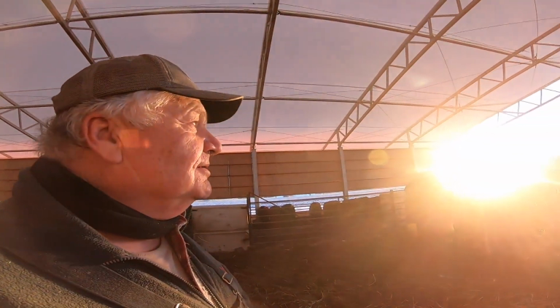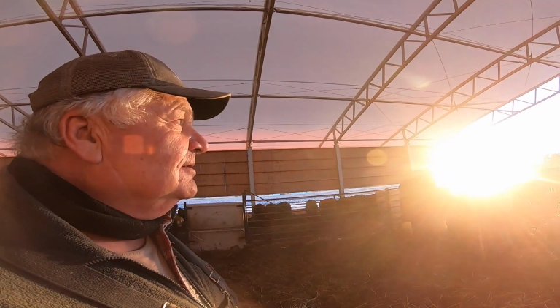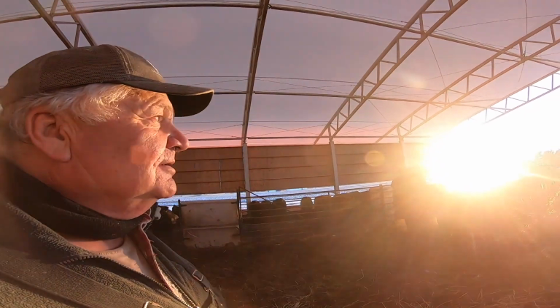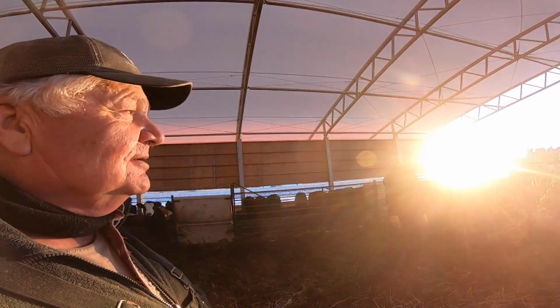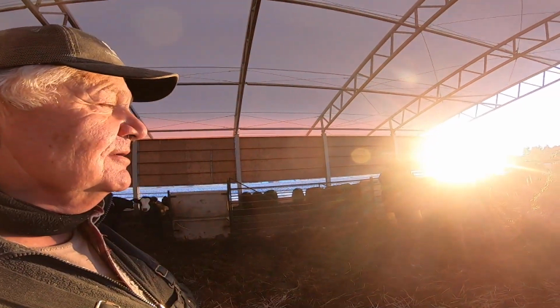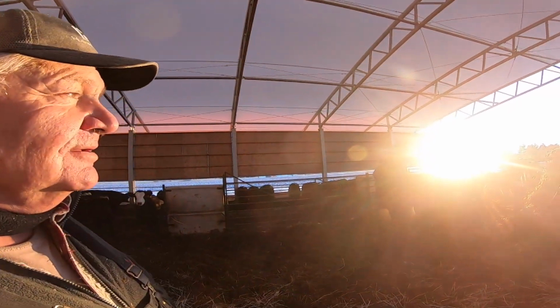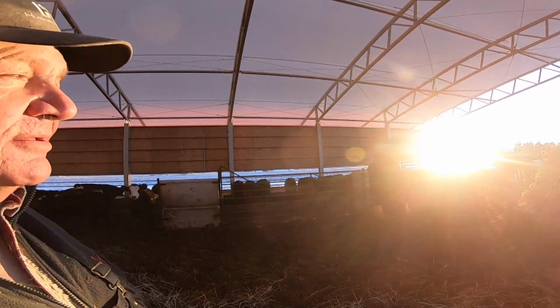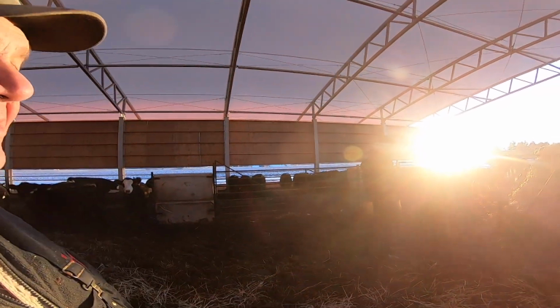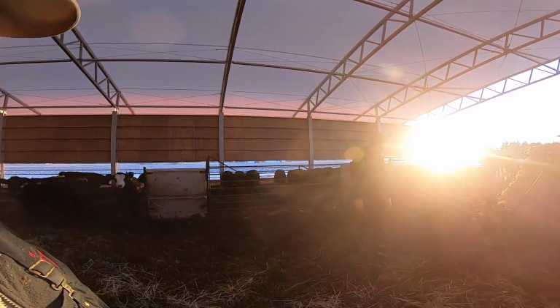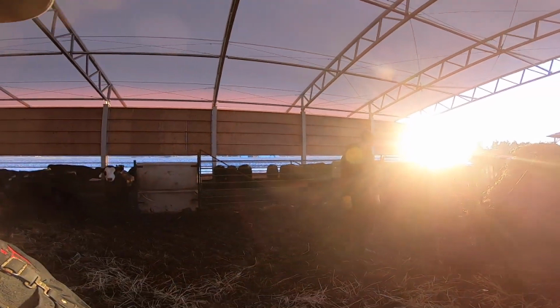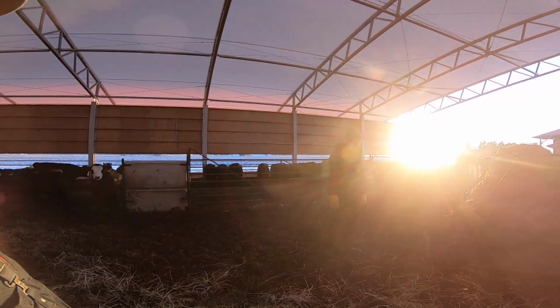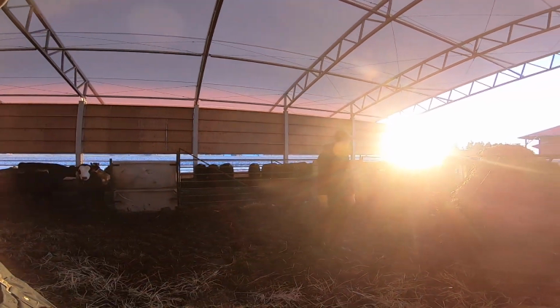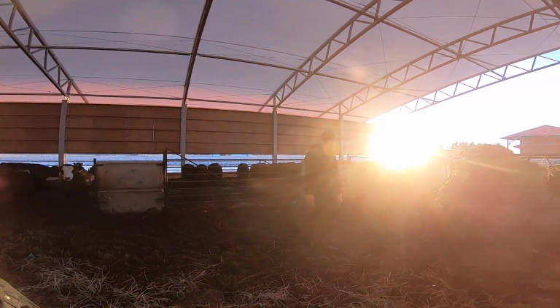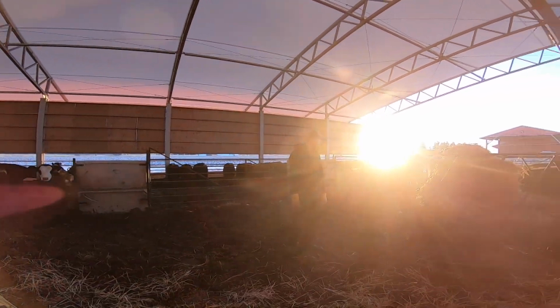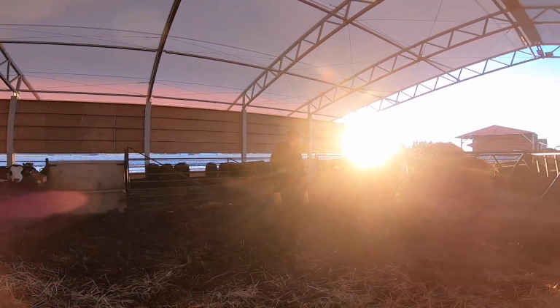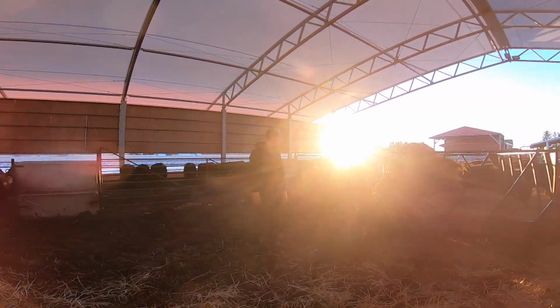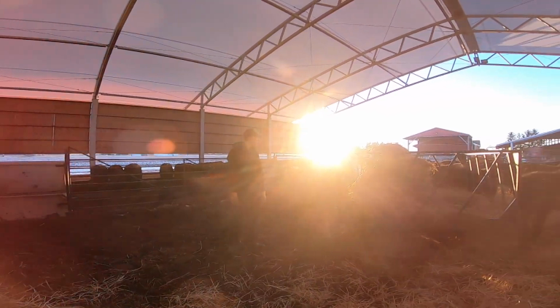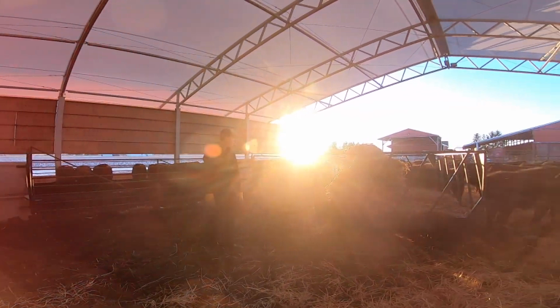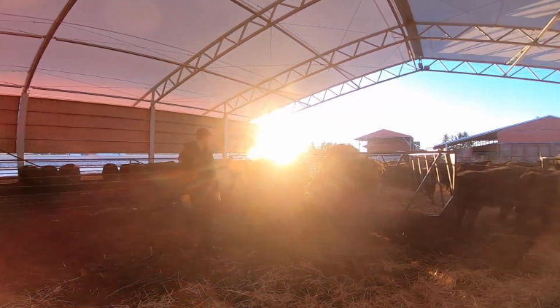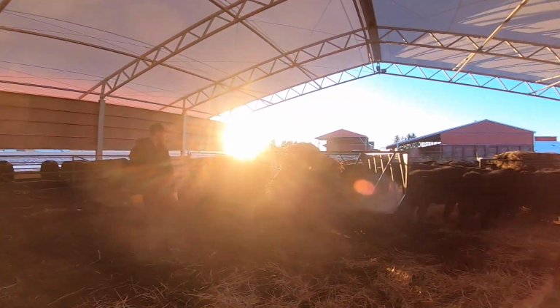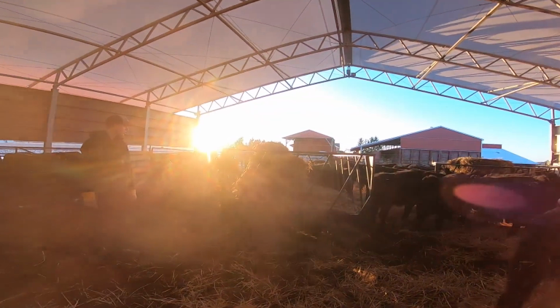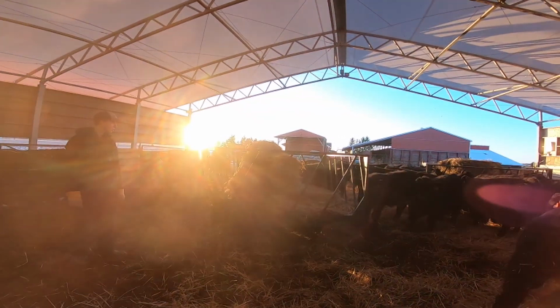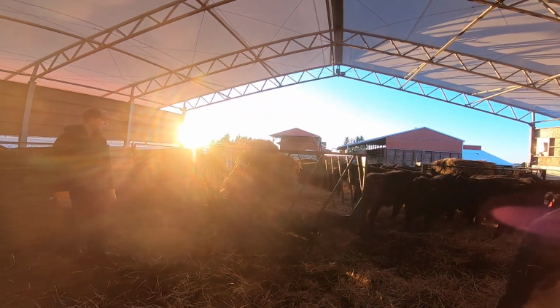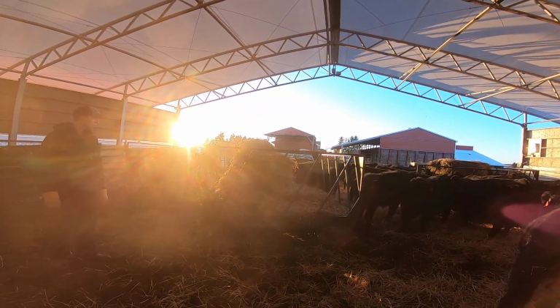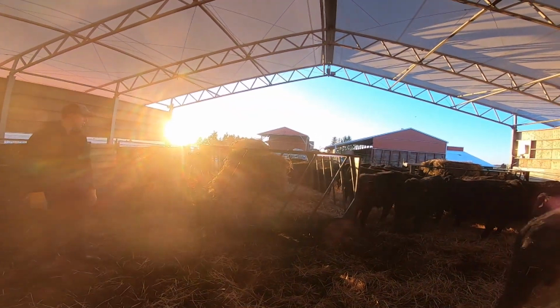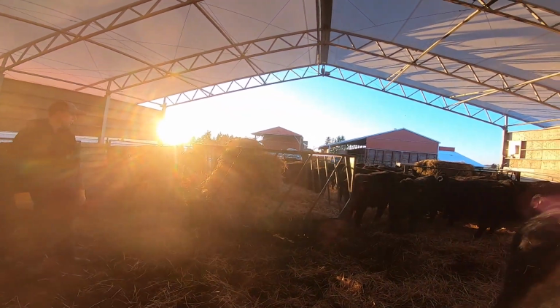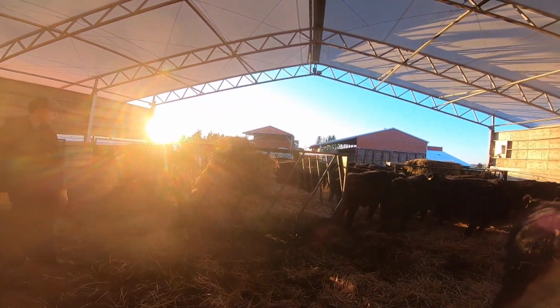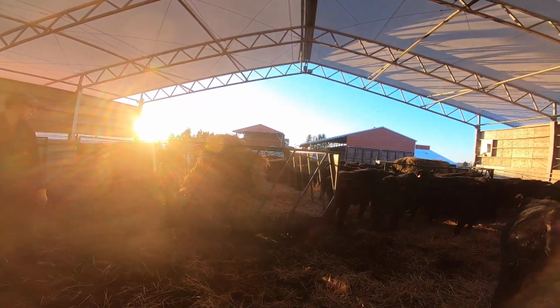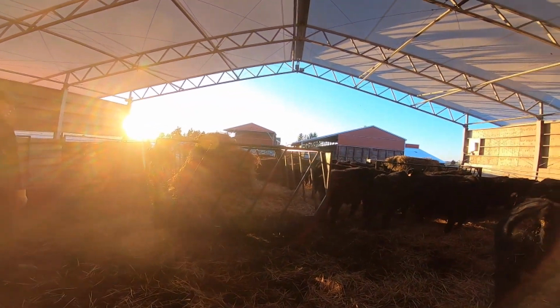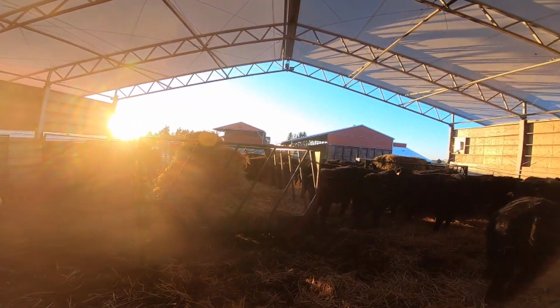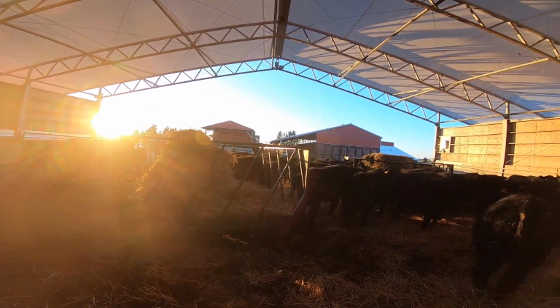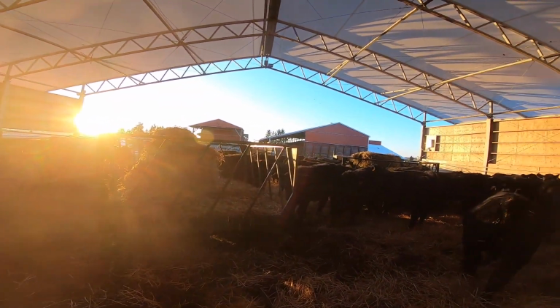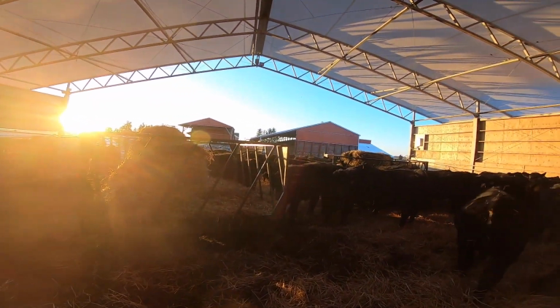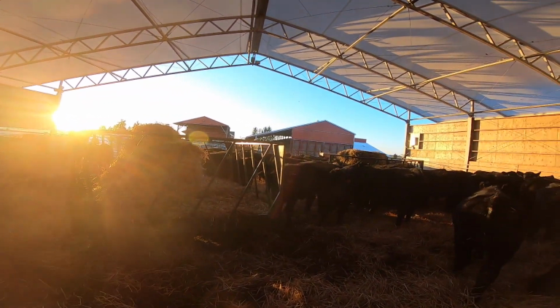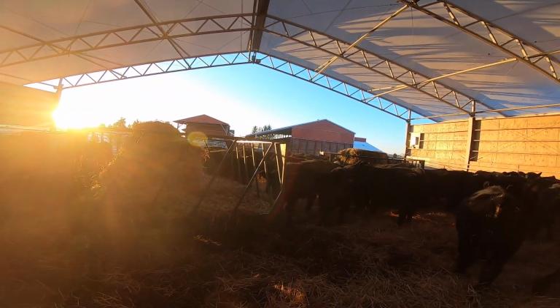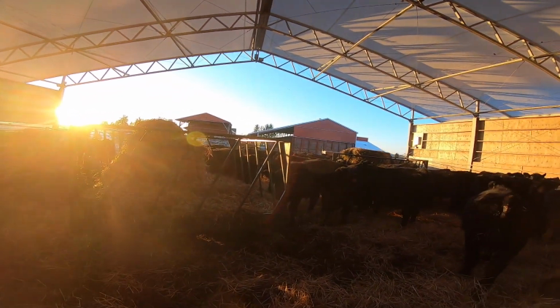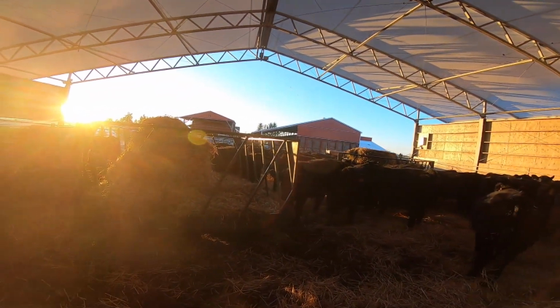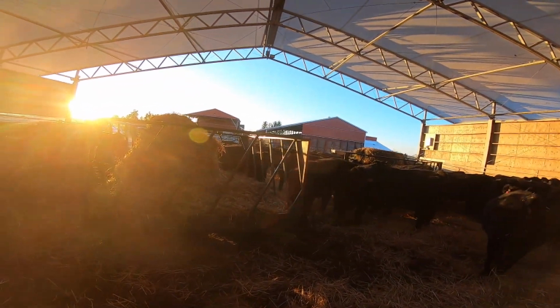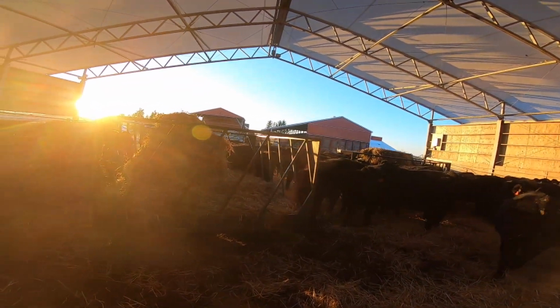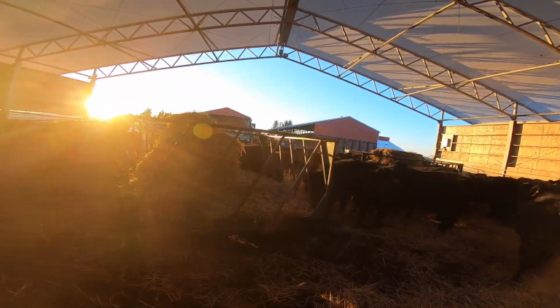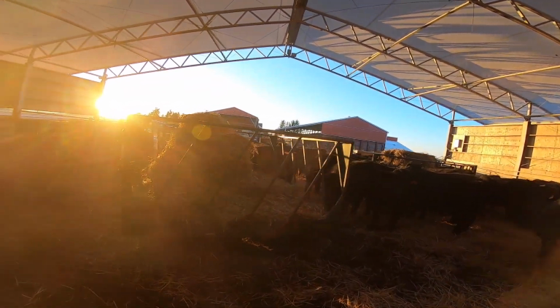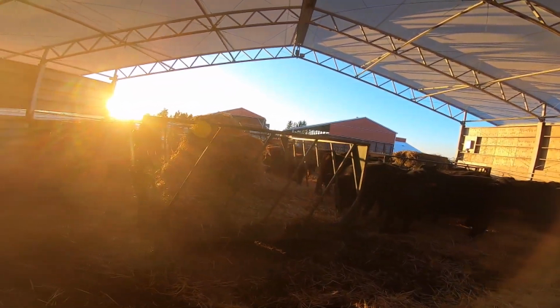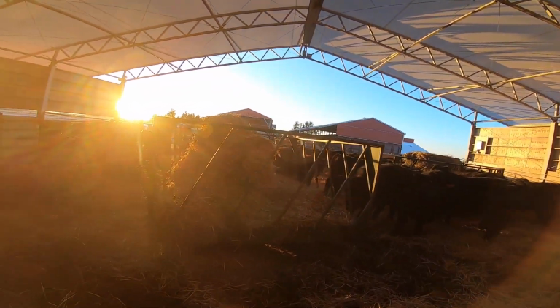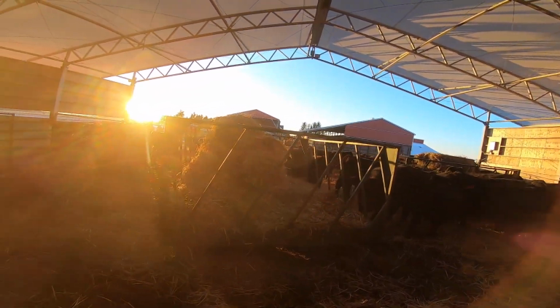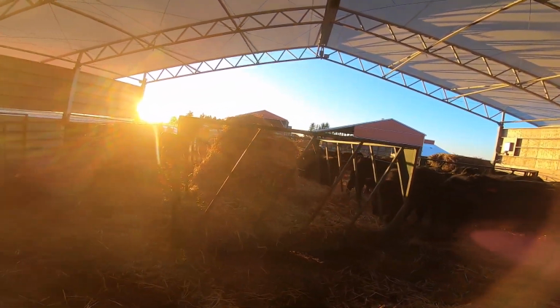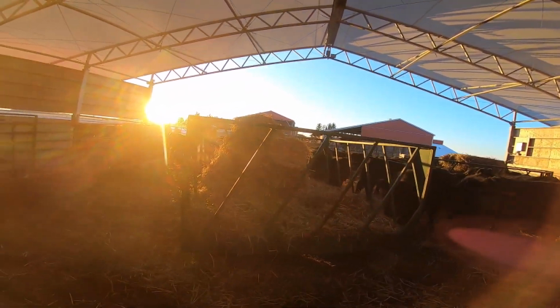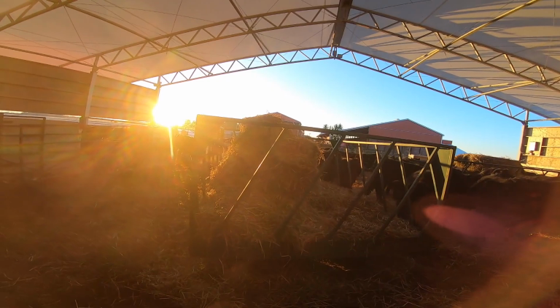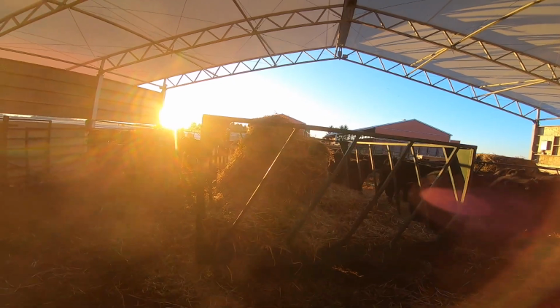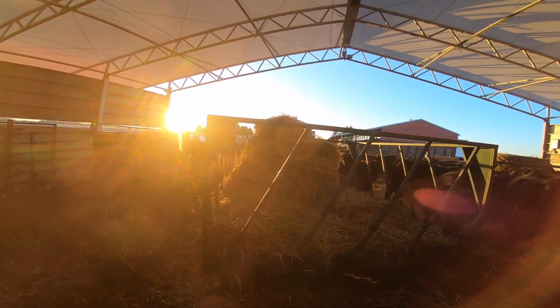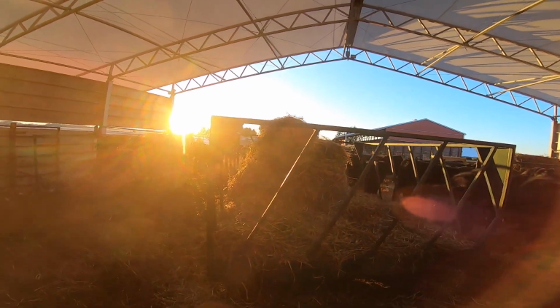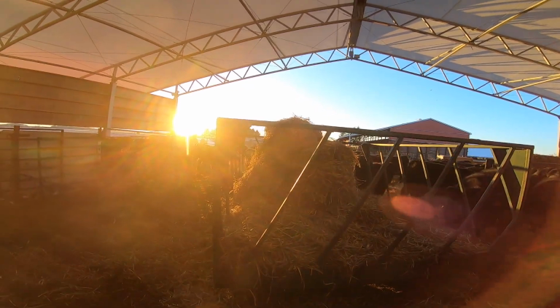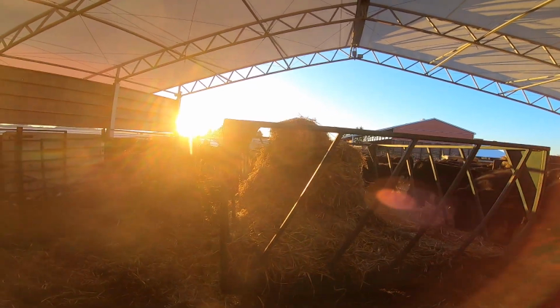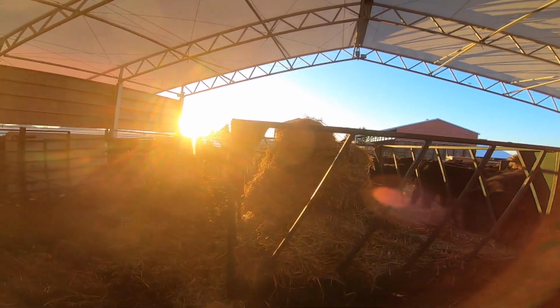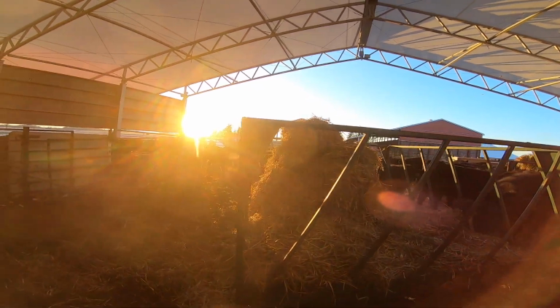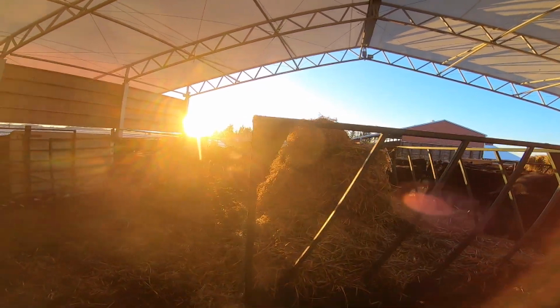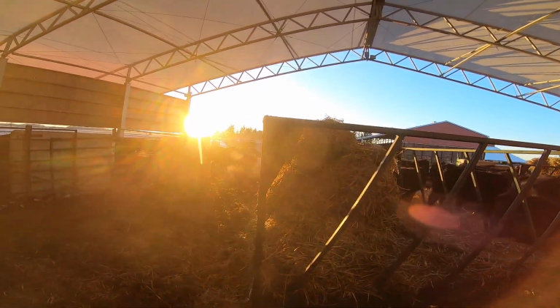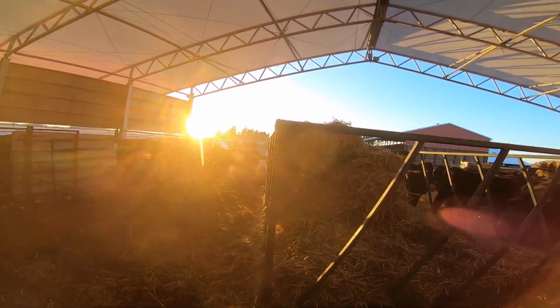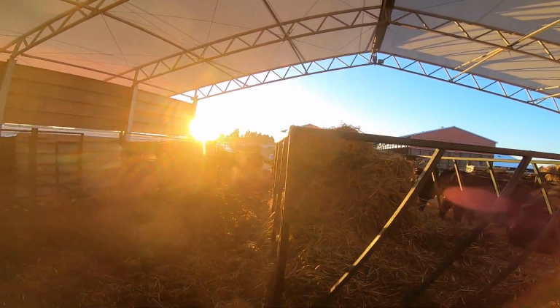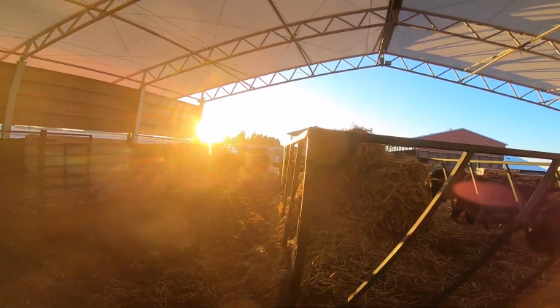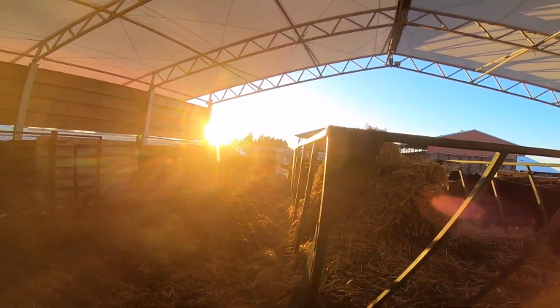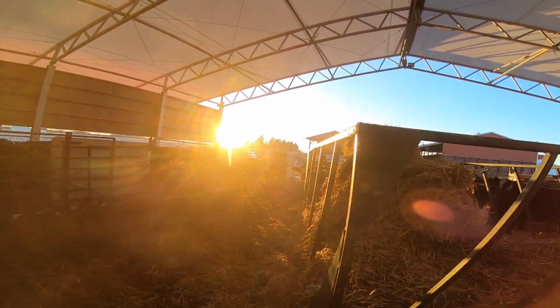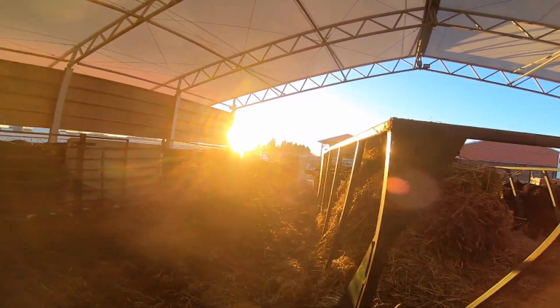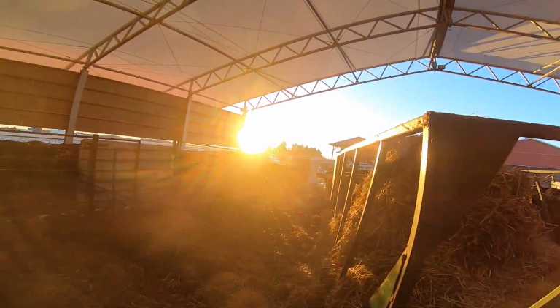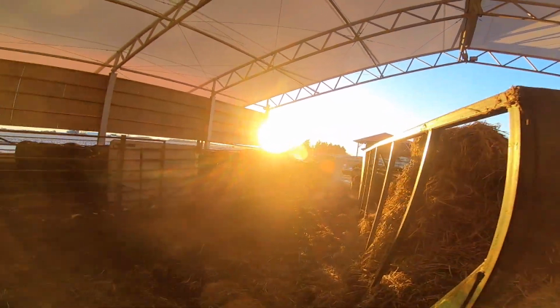The sun's setting and we're going to go home for supper. We'll catch you on the next one.